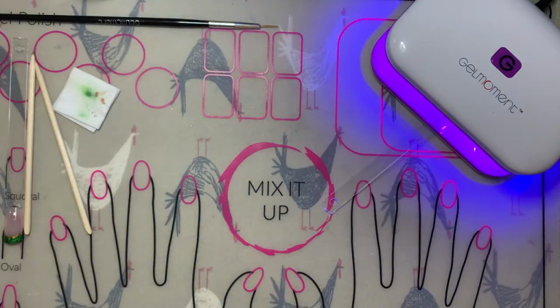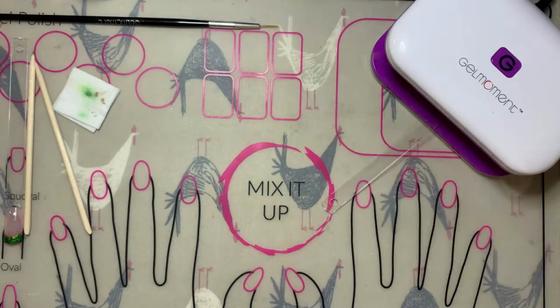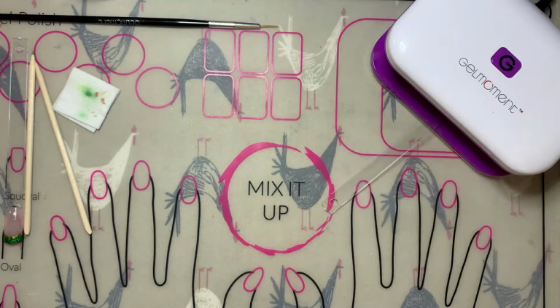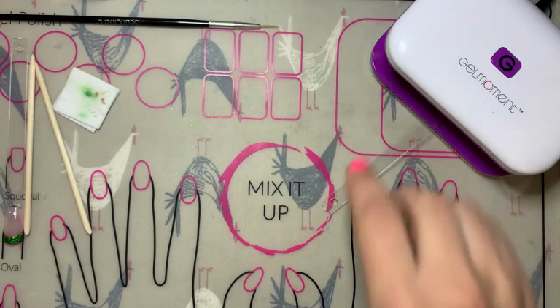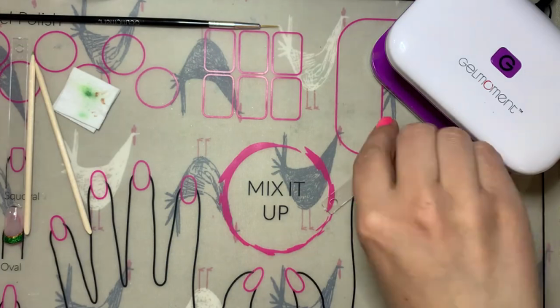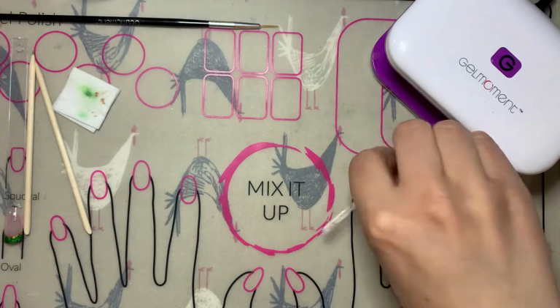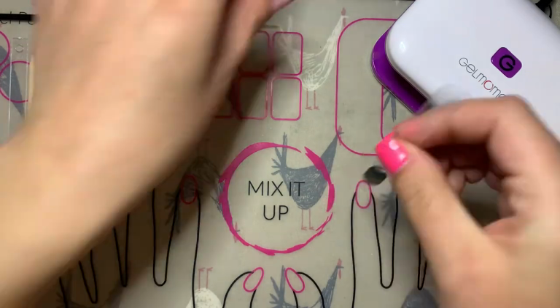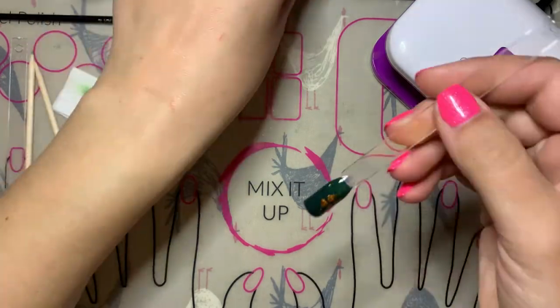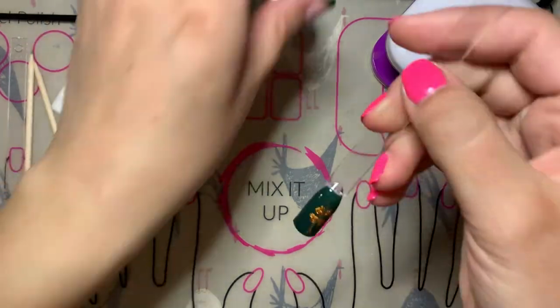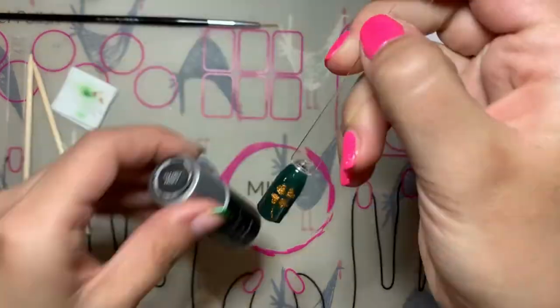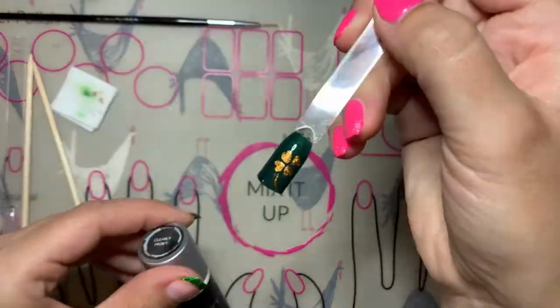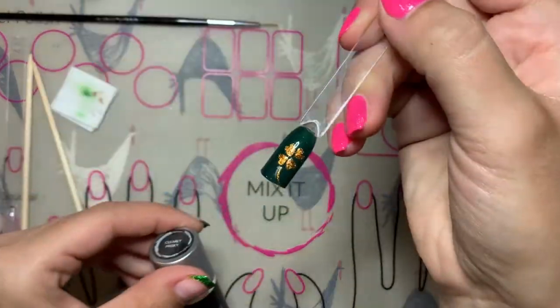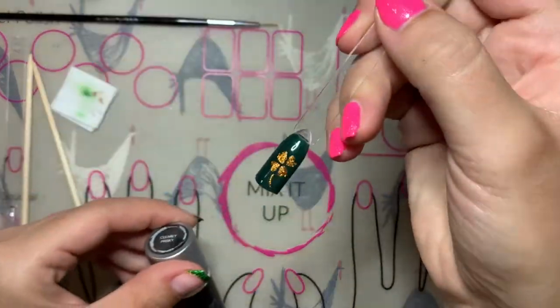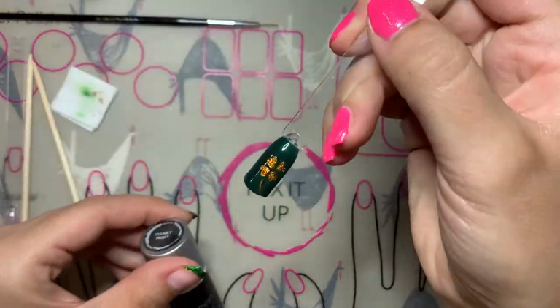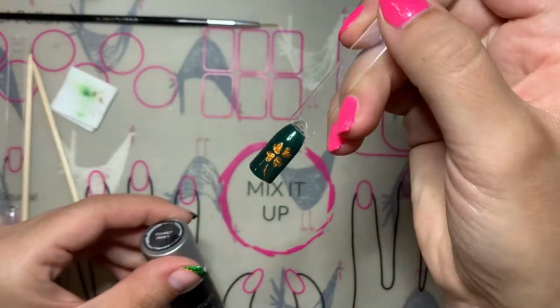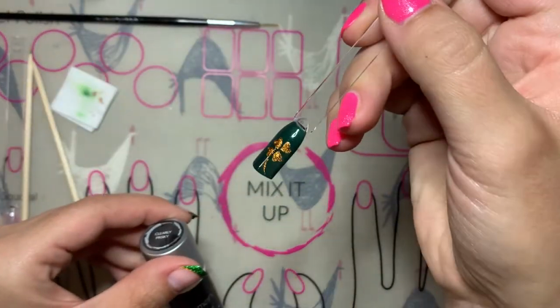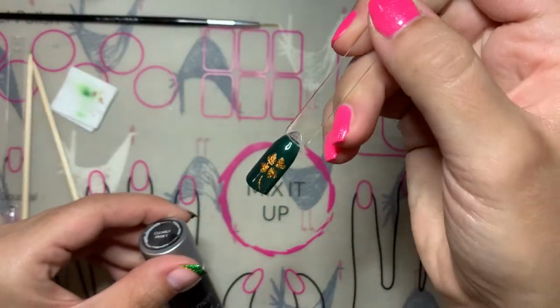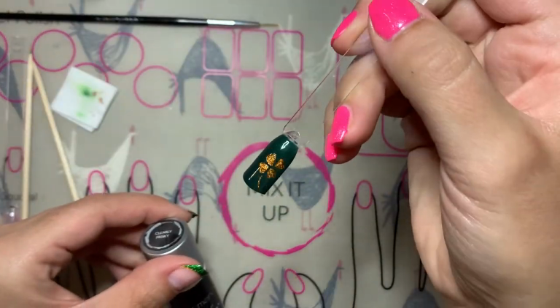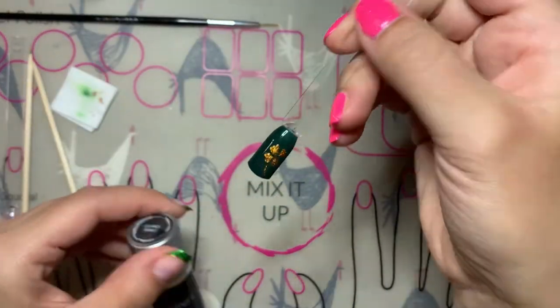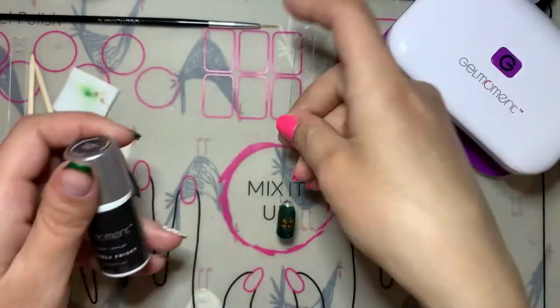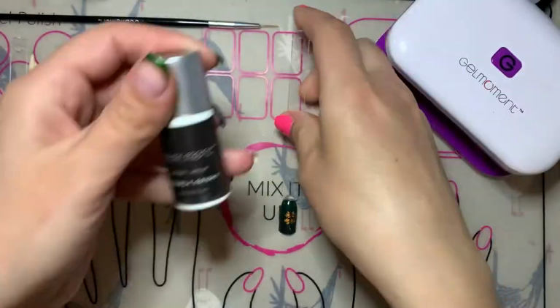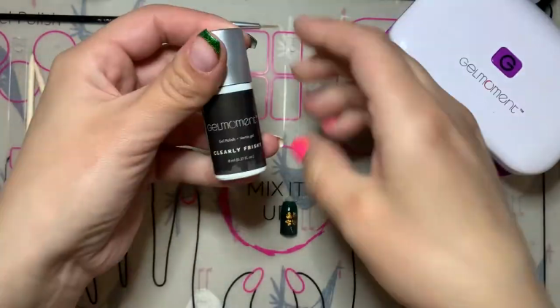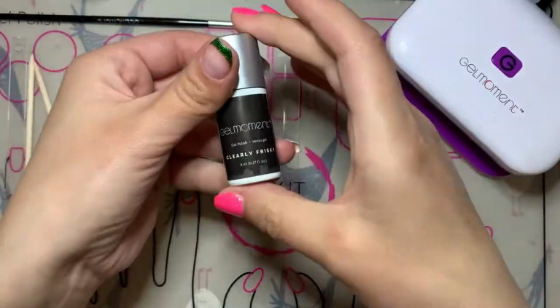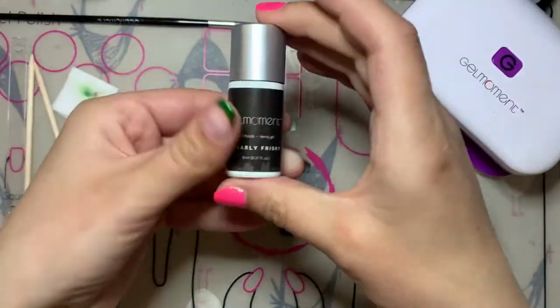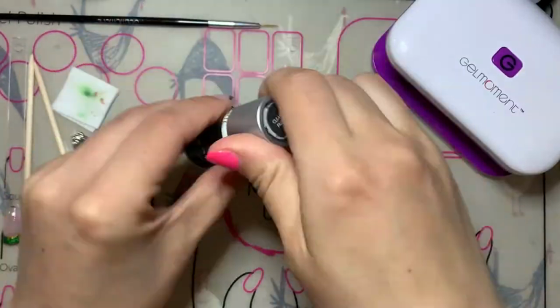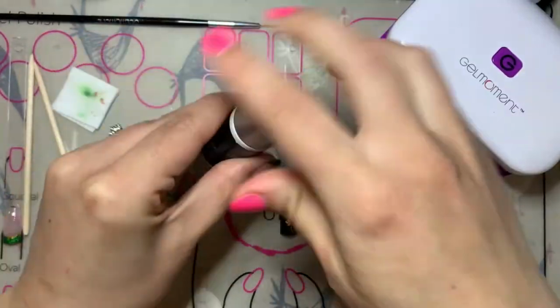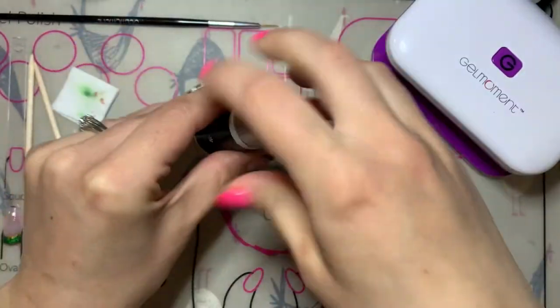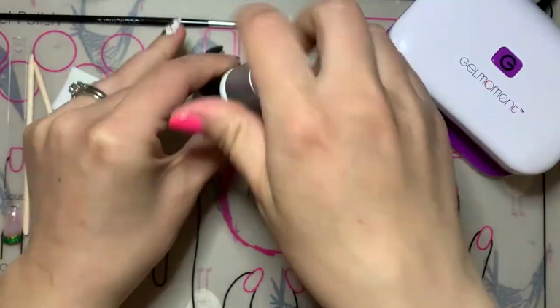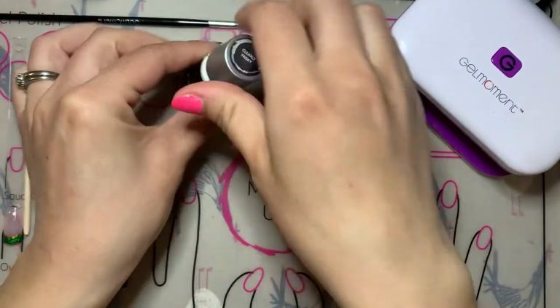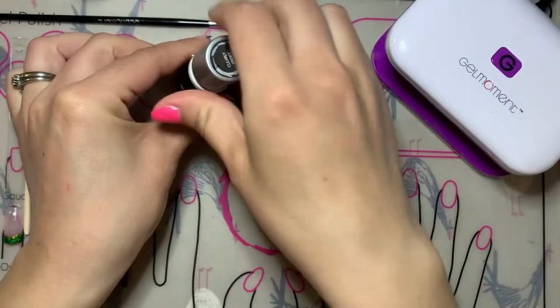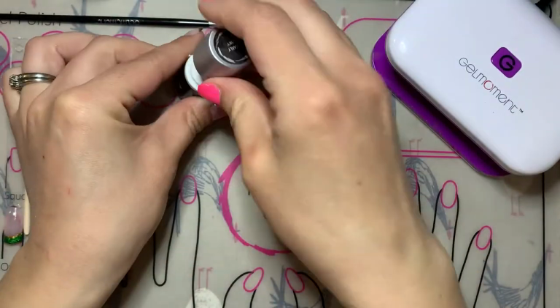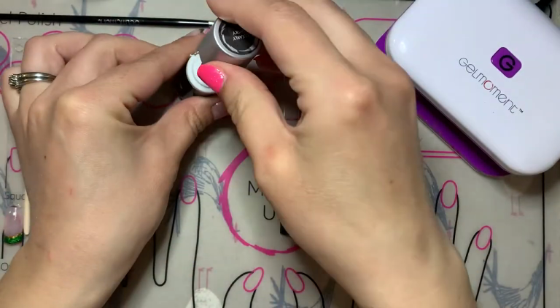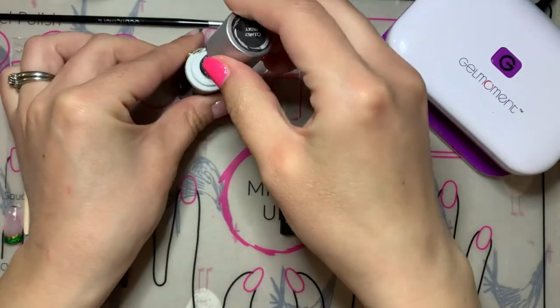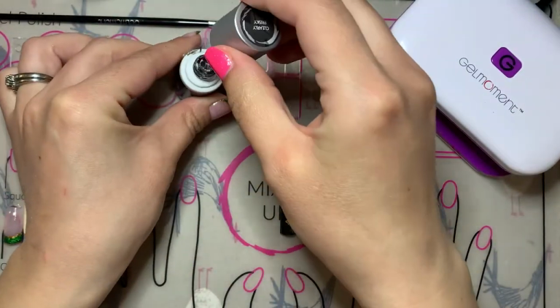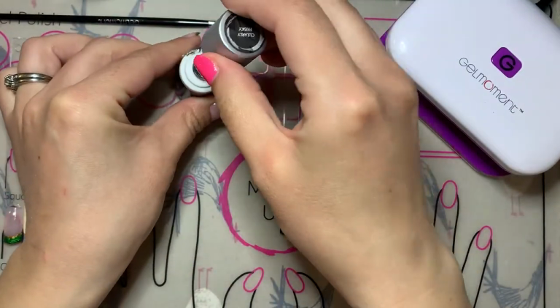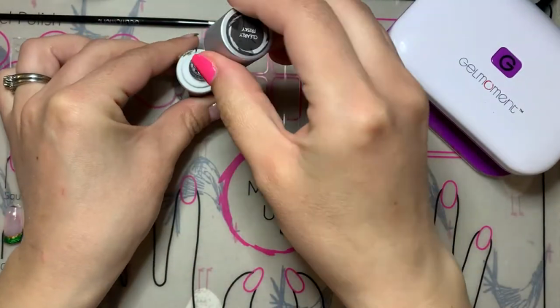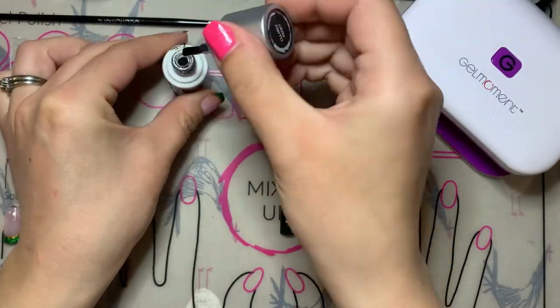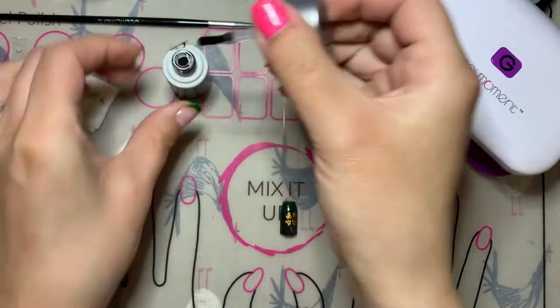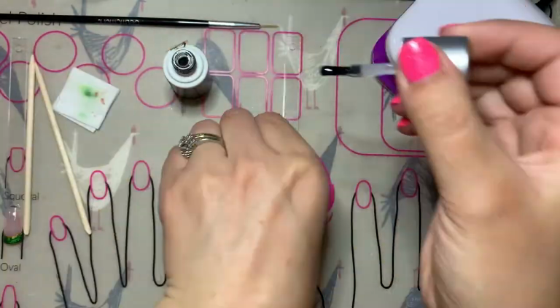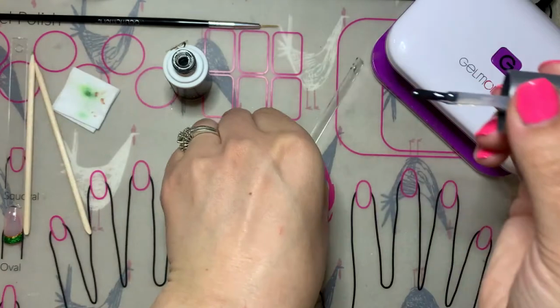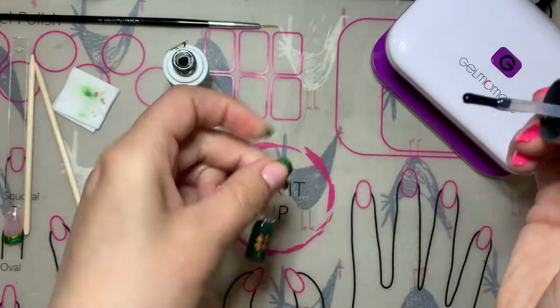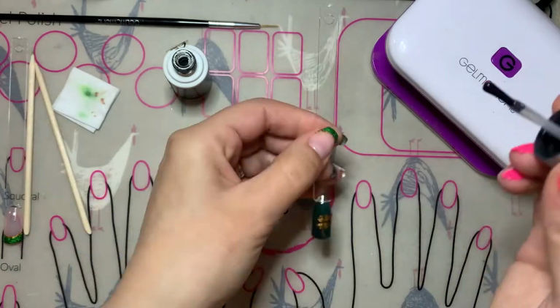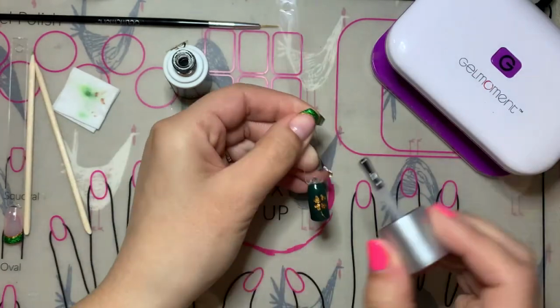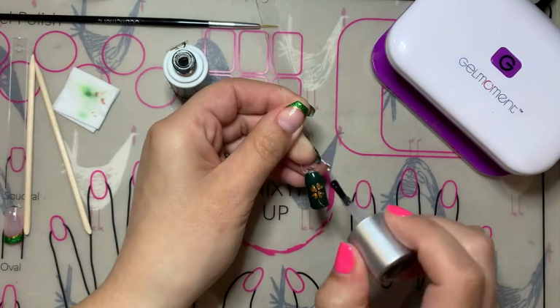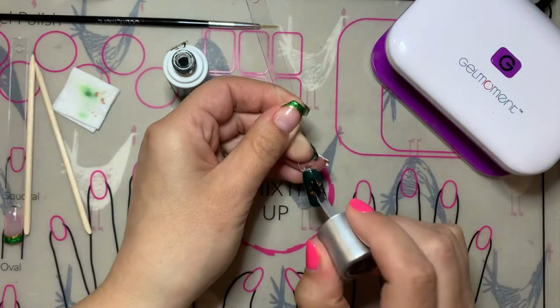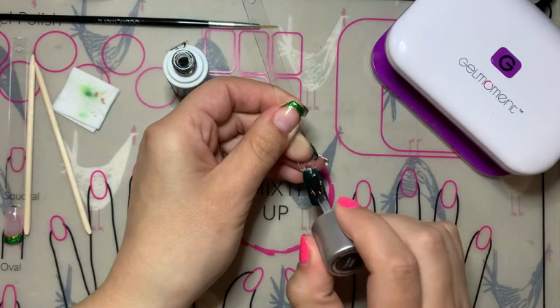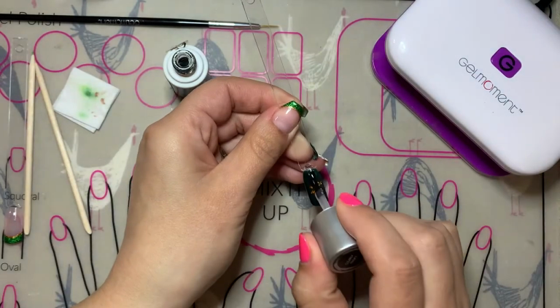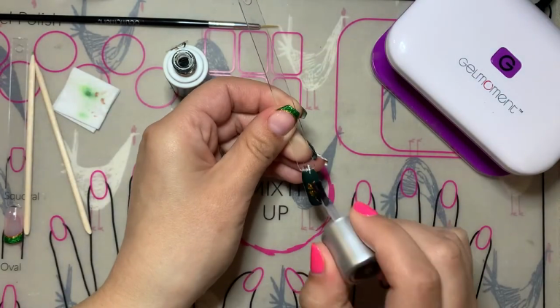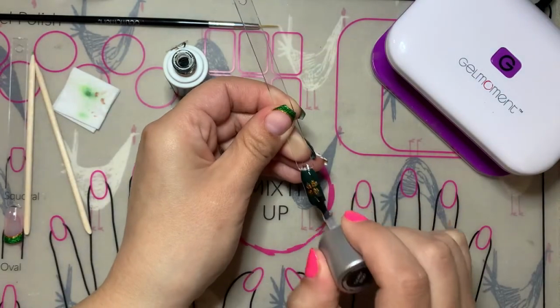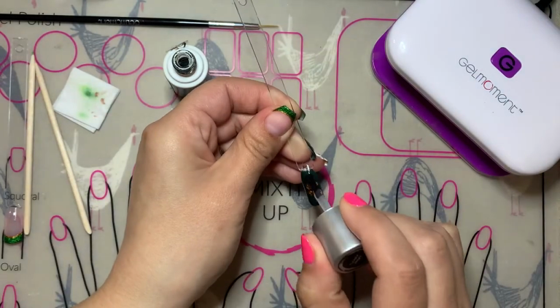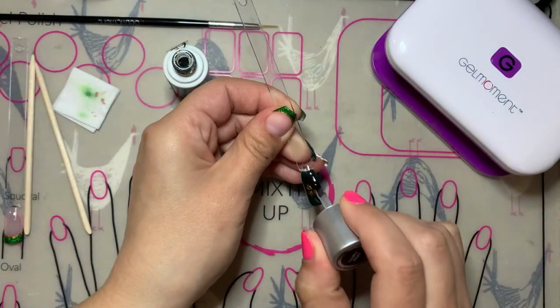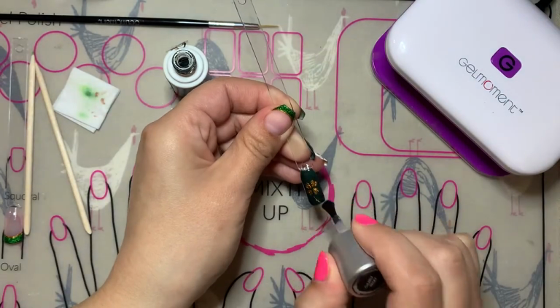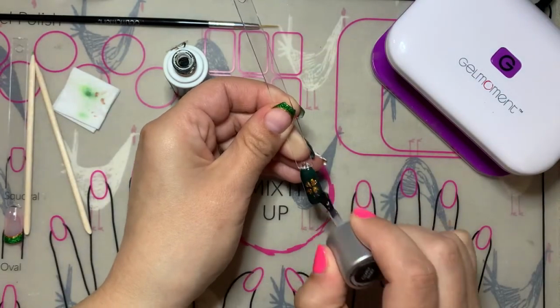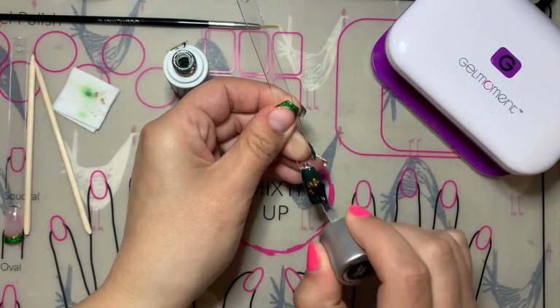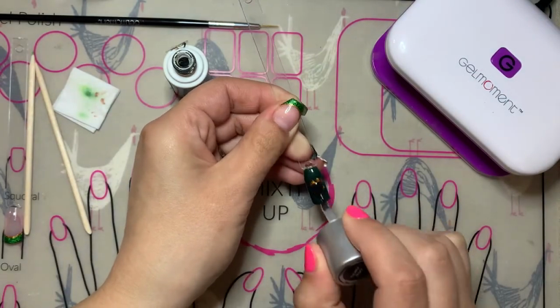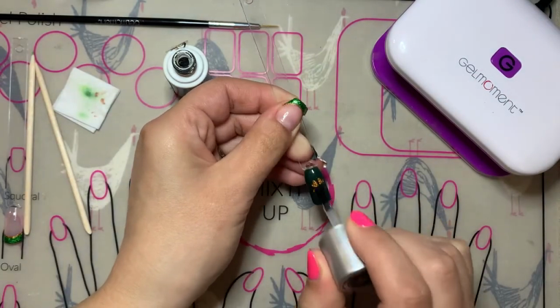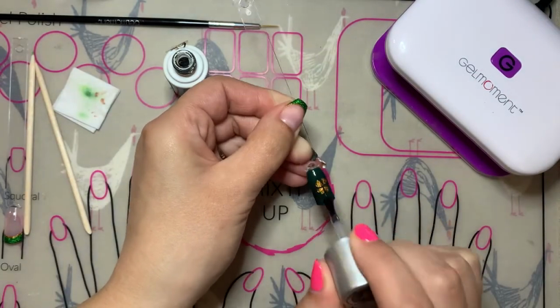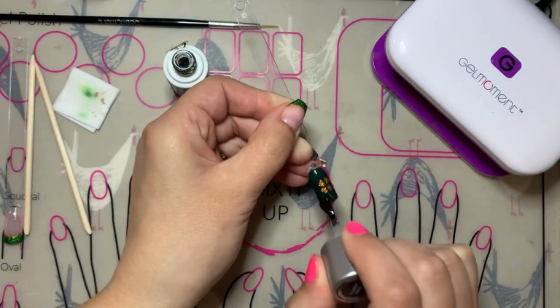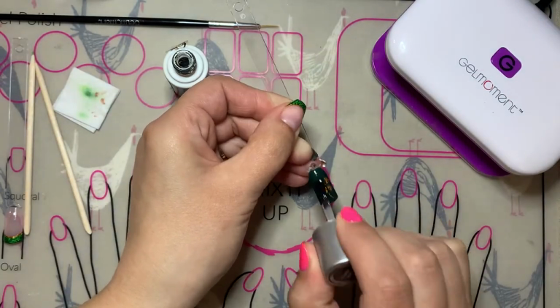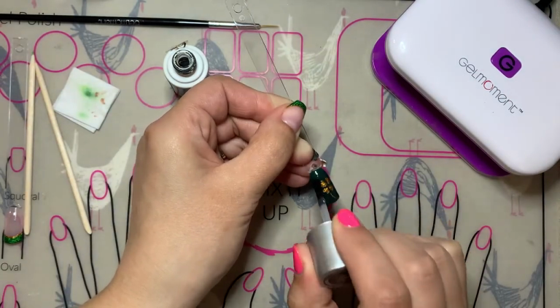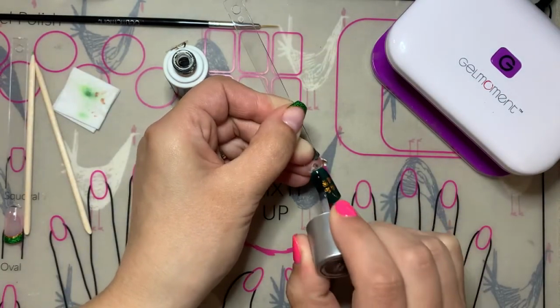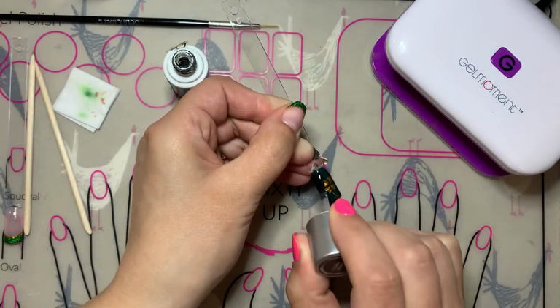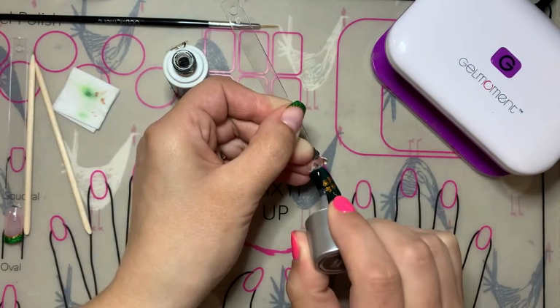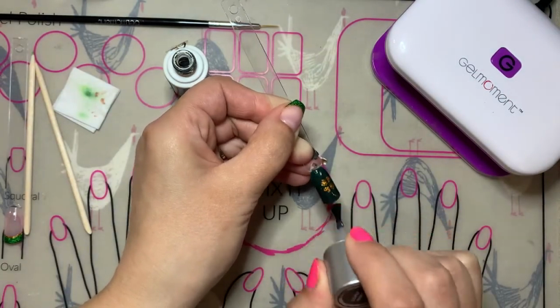After another full cure, you just need to seal in with Clearly Frisky and your gold cloverleaf is all done.